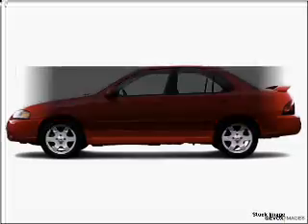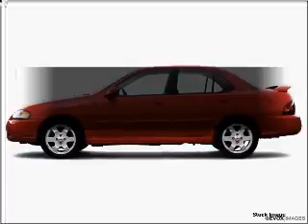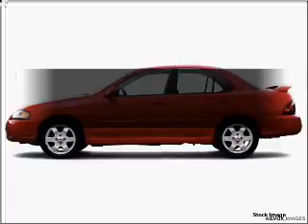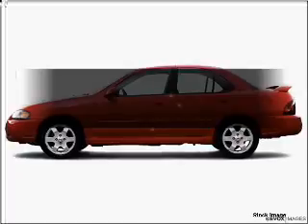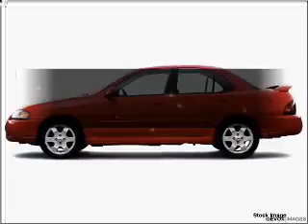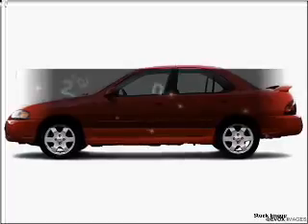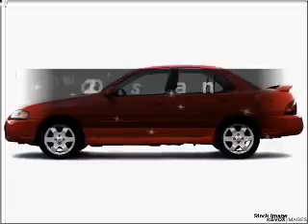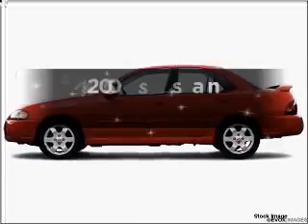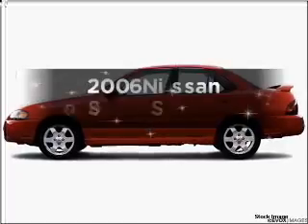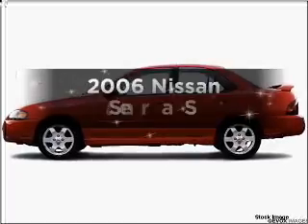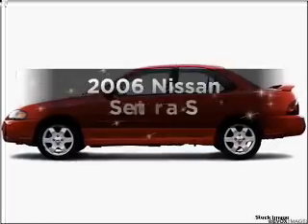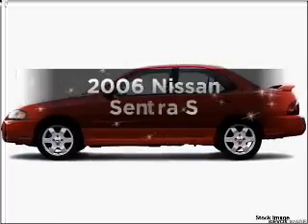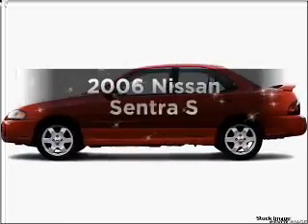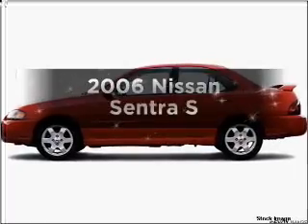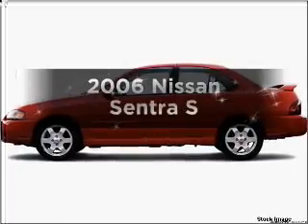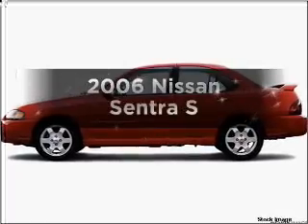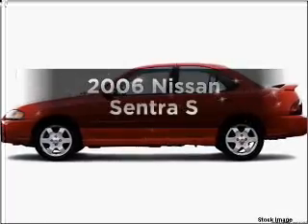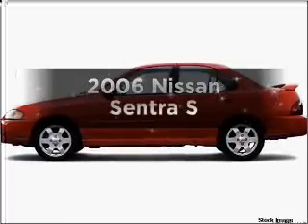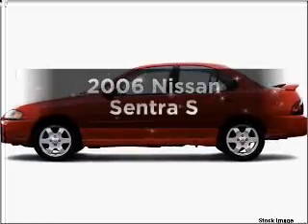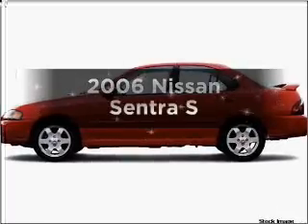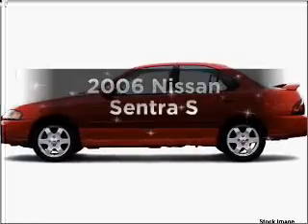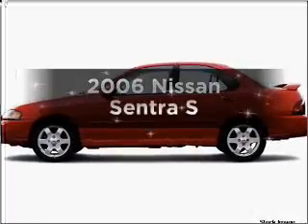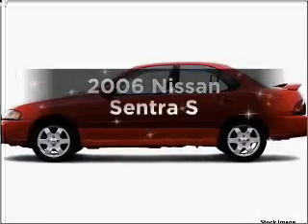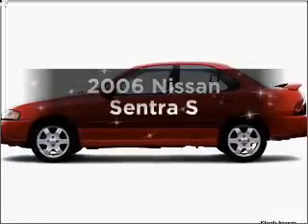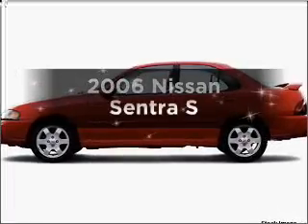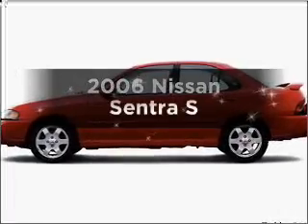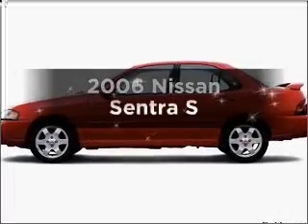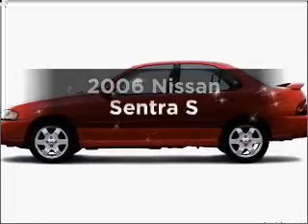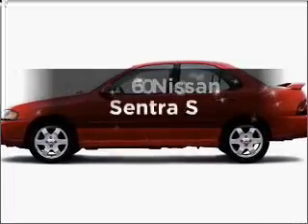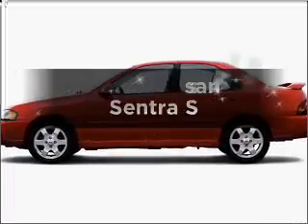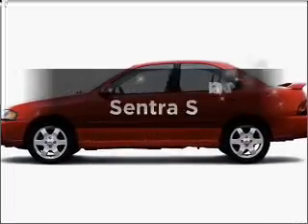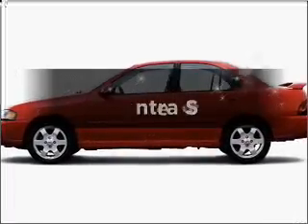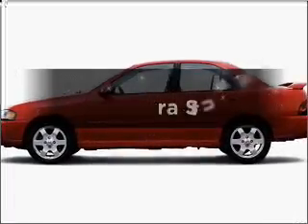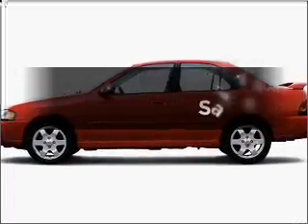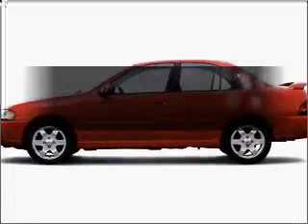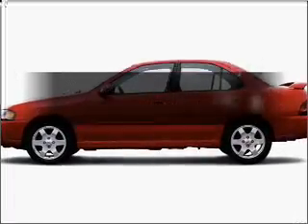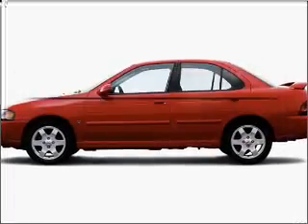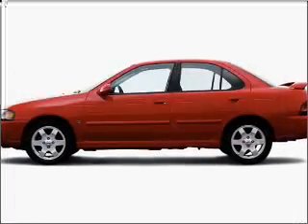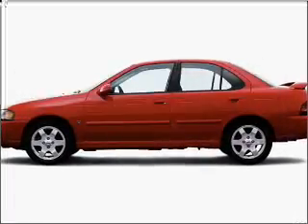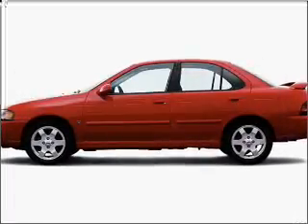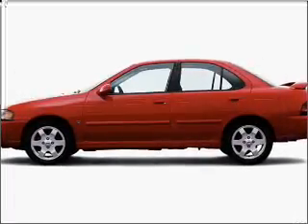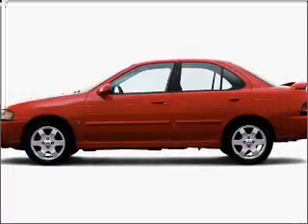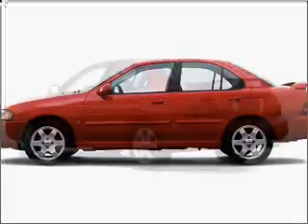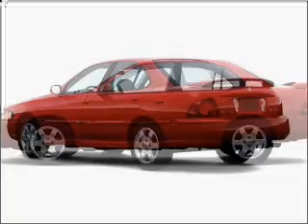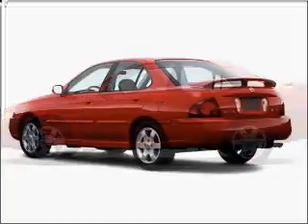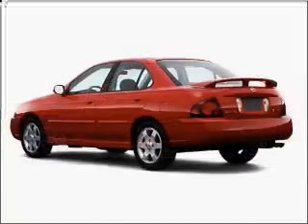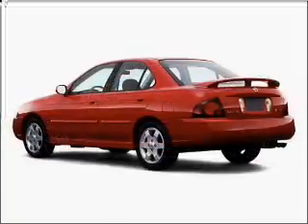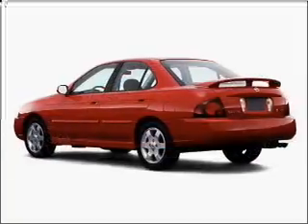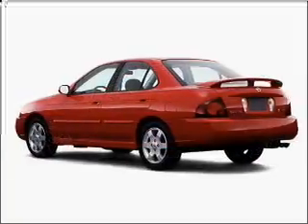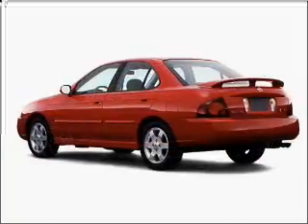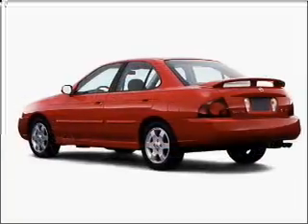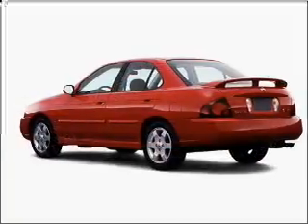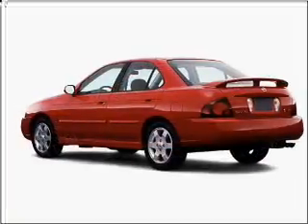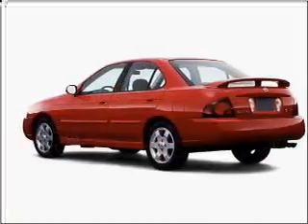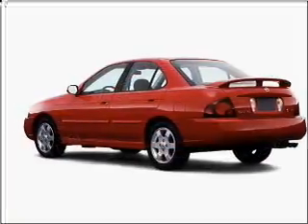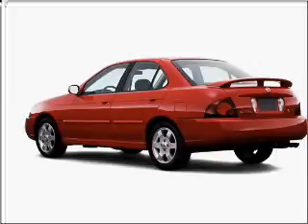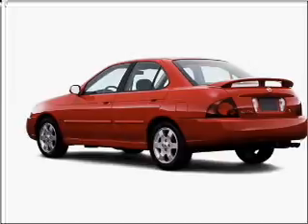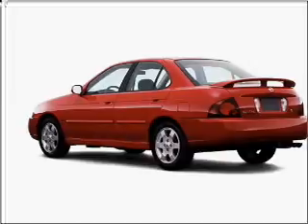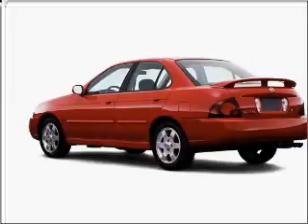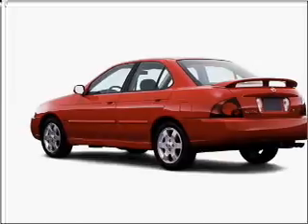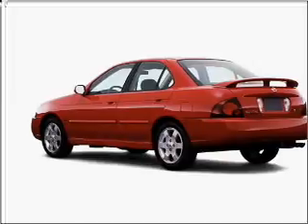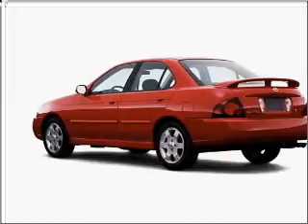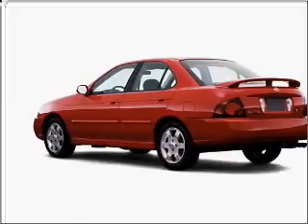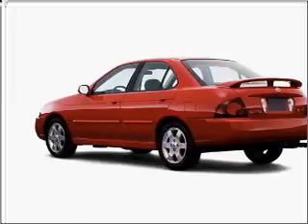Presenting the 2006 Nissan Sentra. If you're looking for a first-rate auto, this one could be yours today.